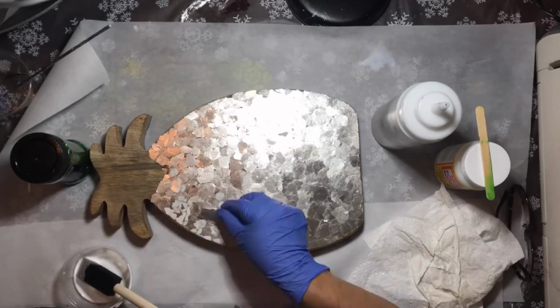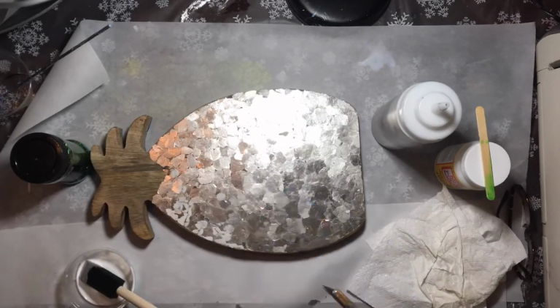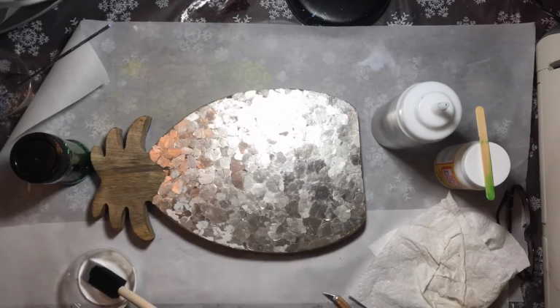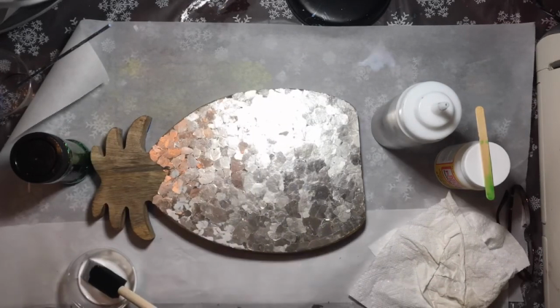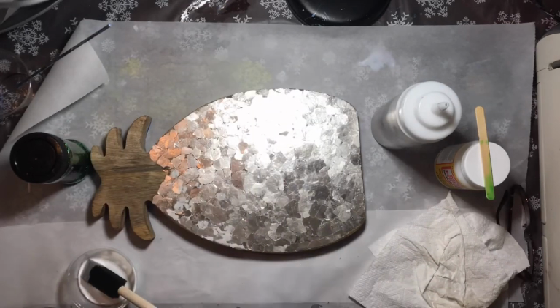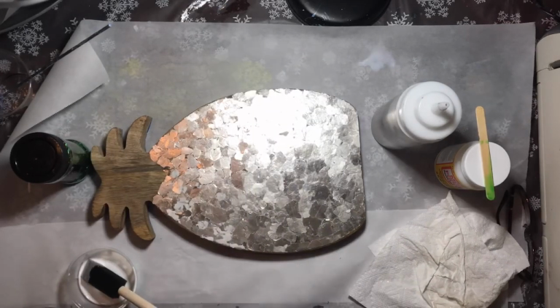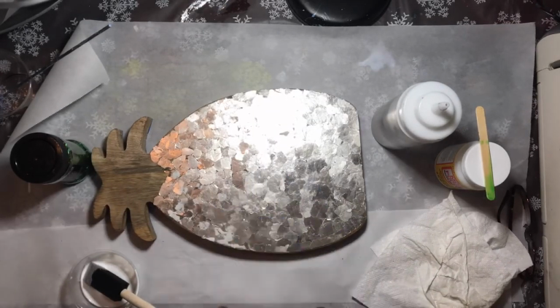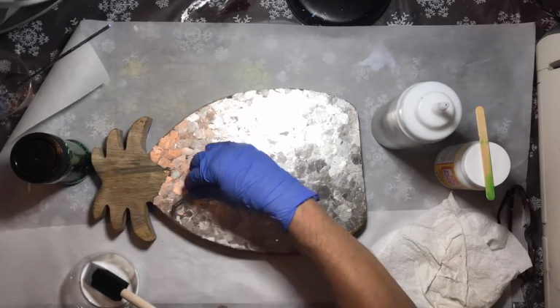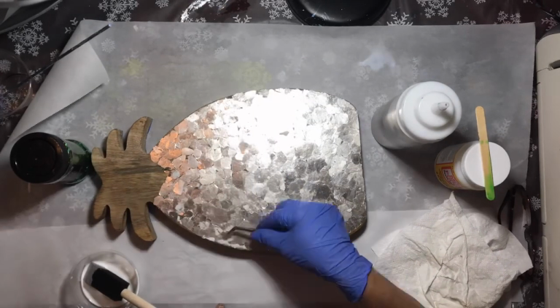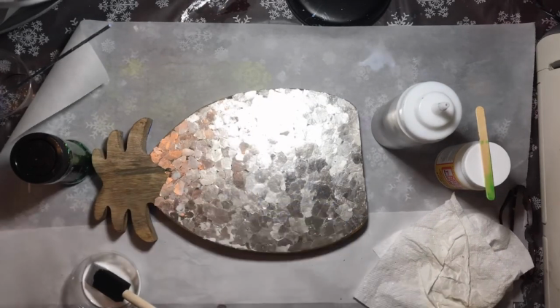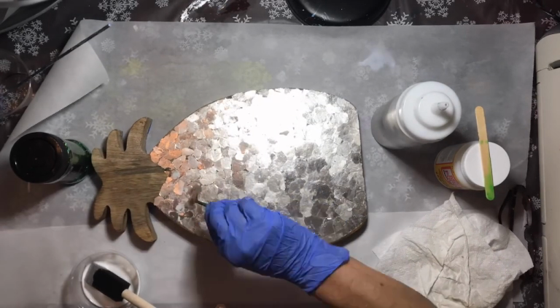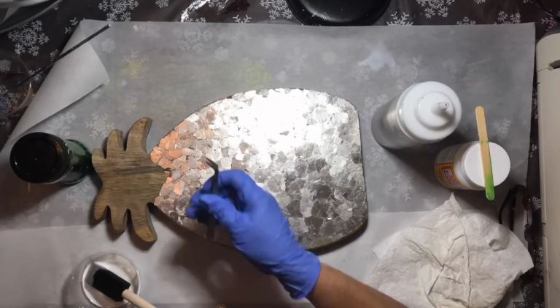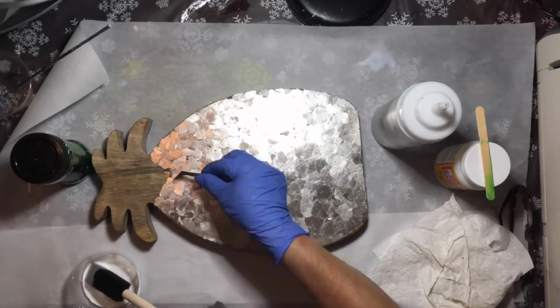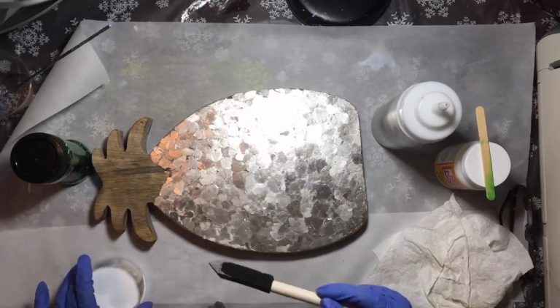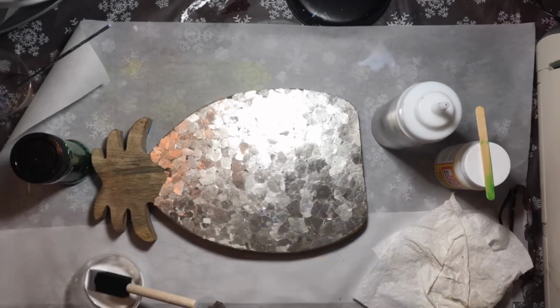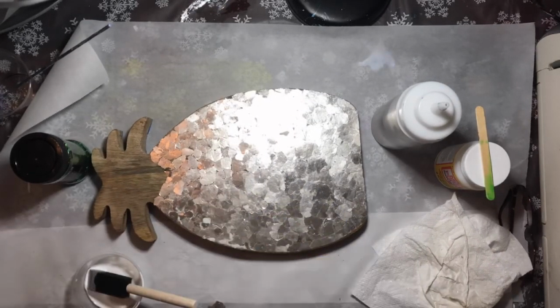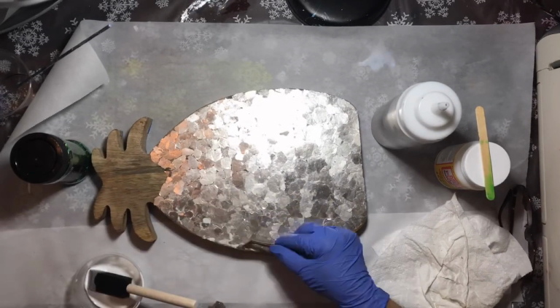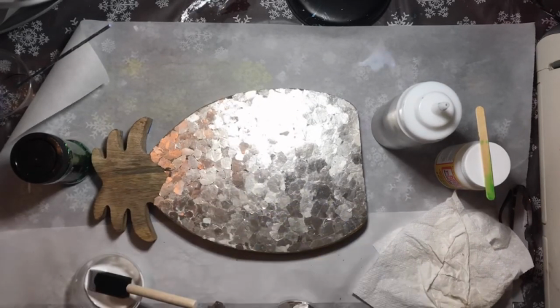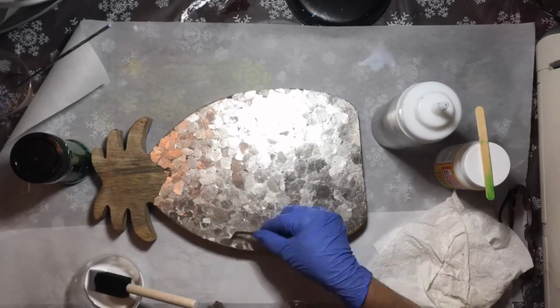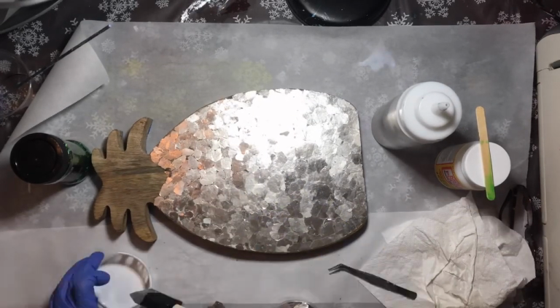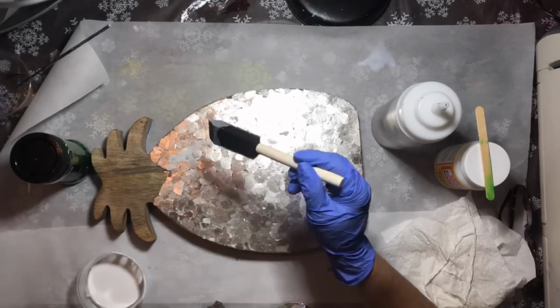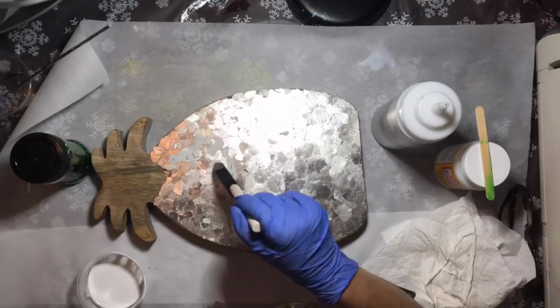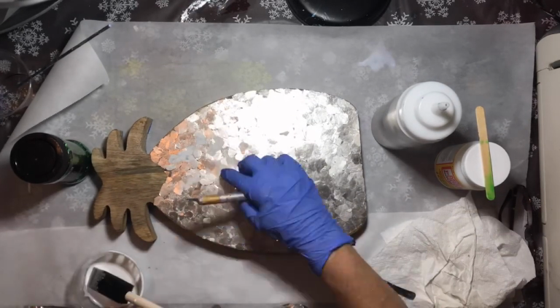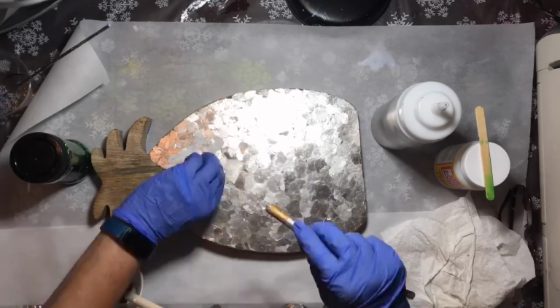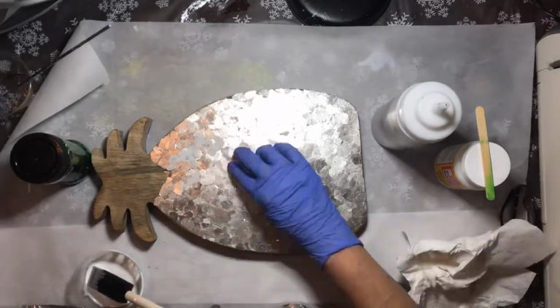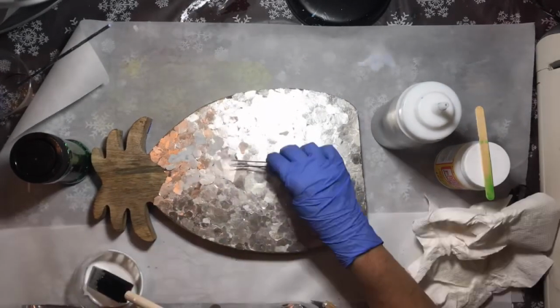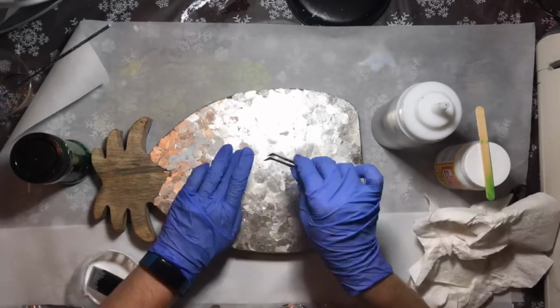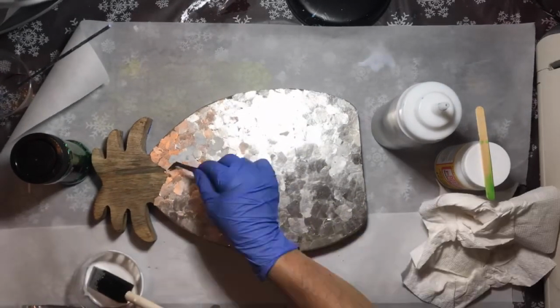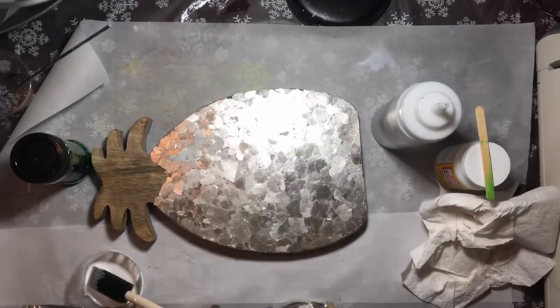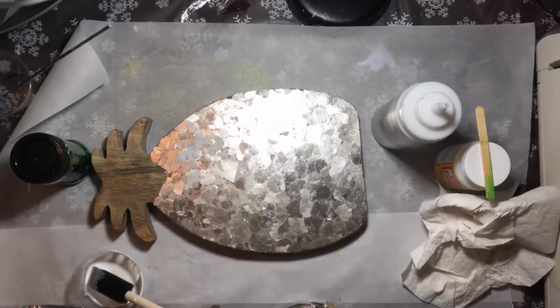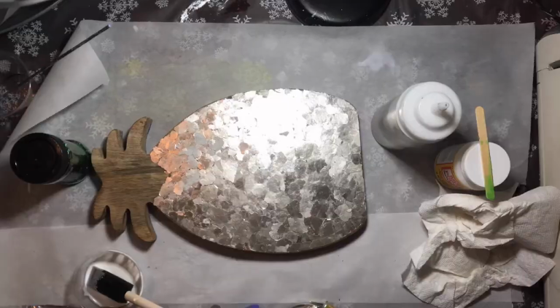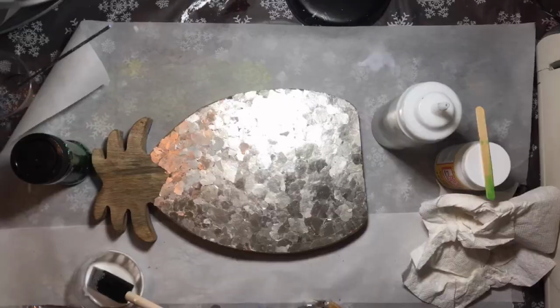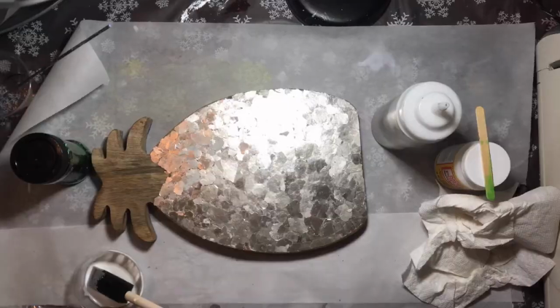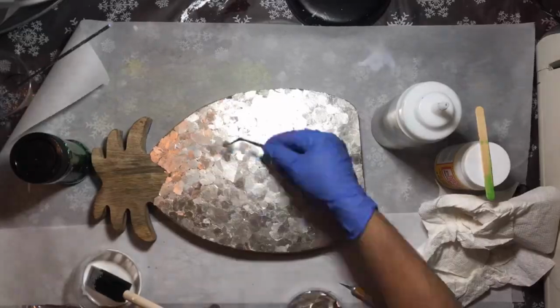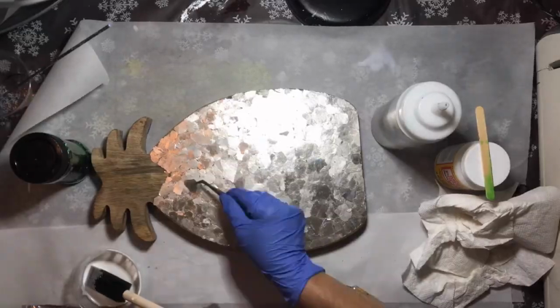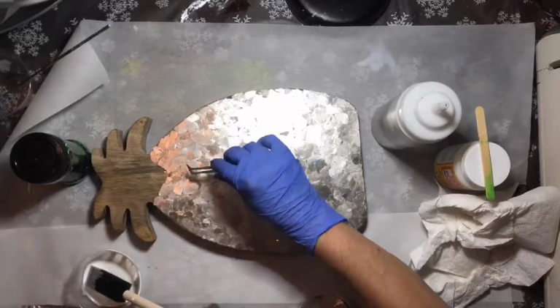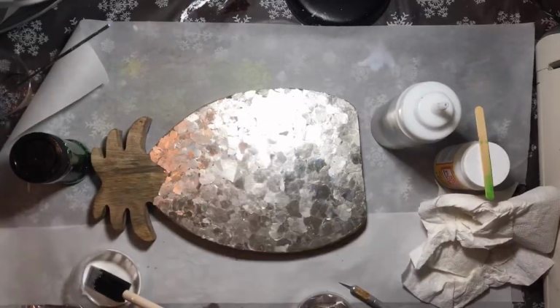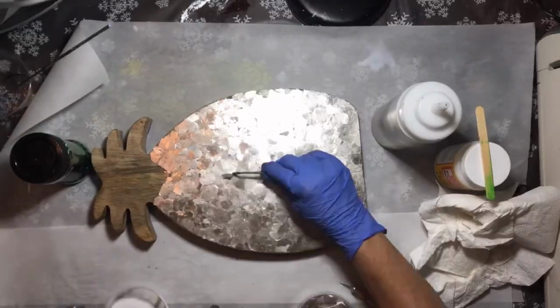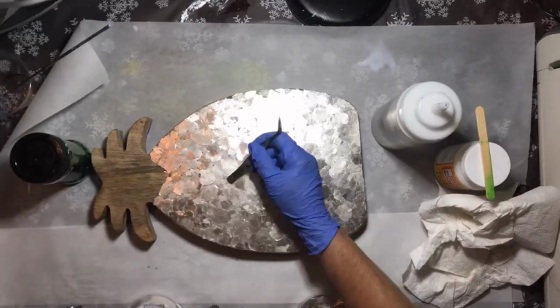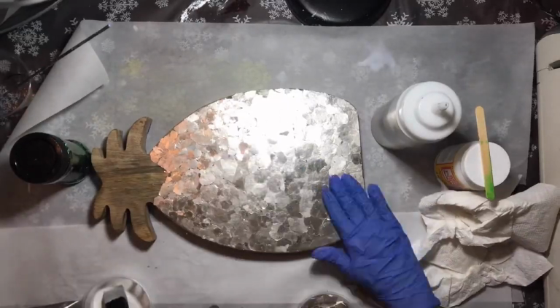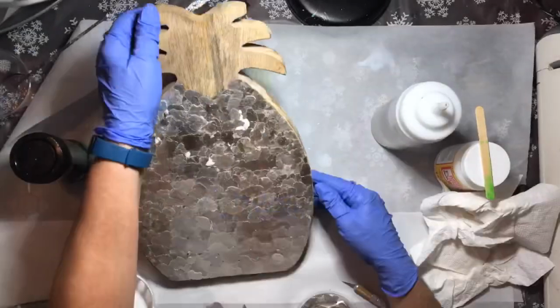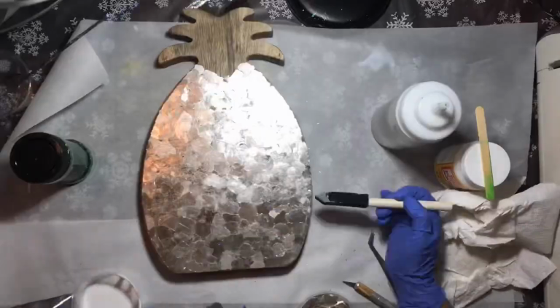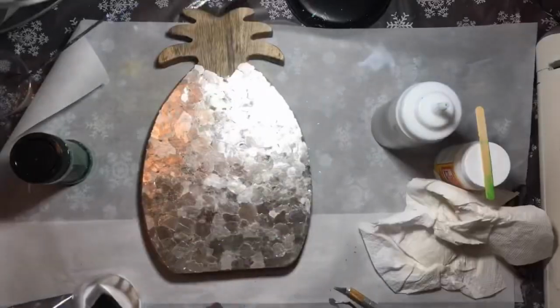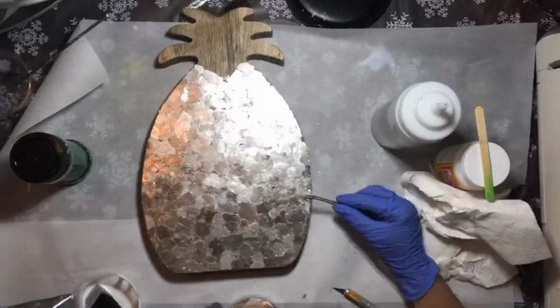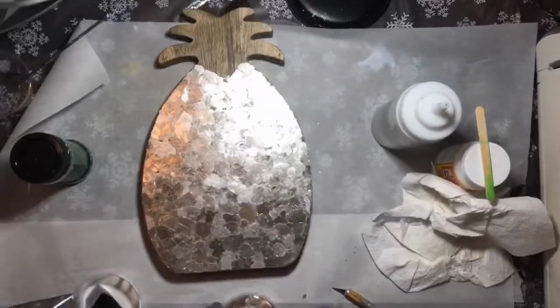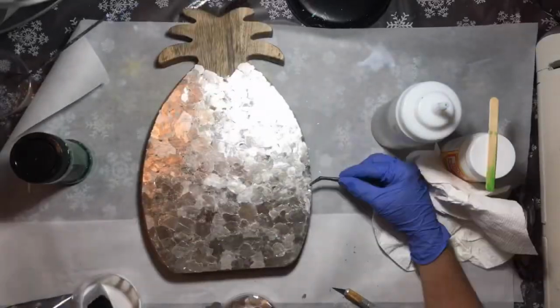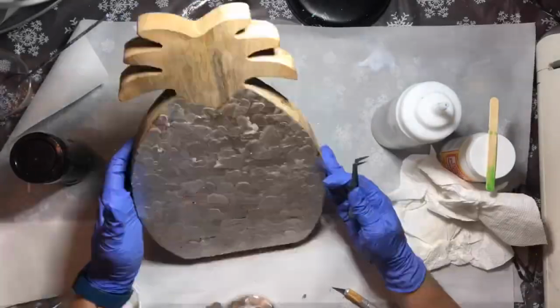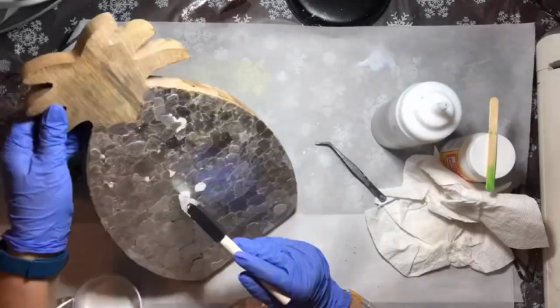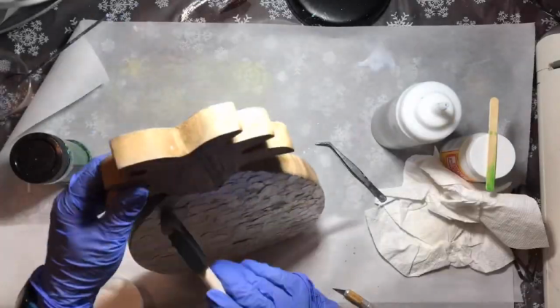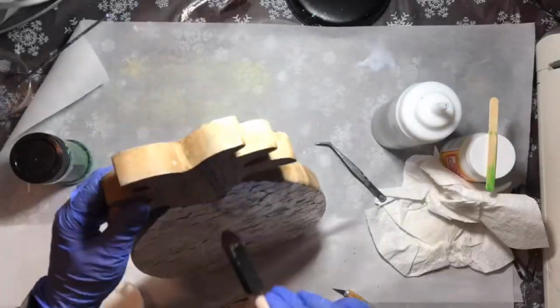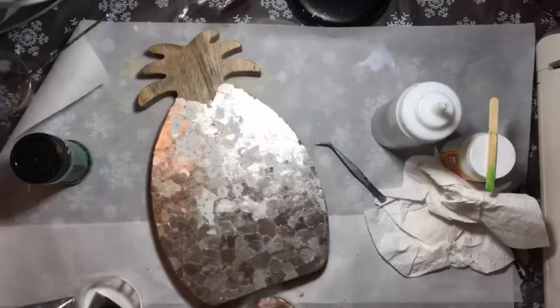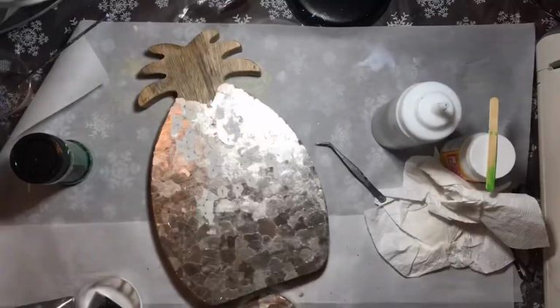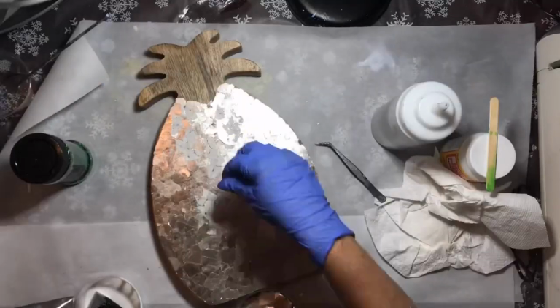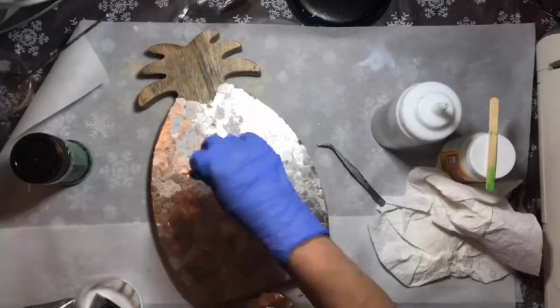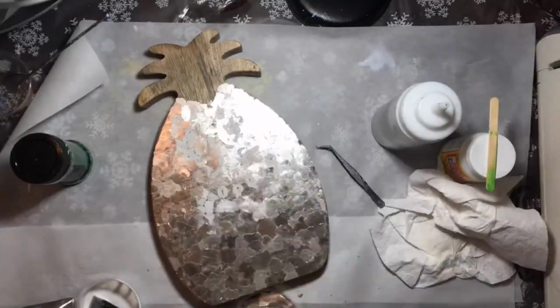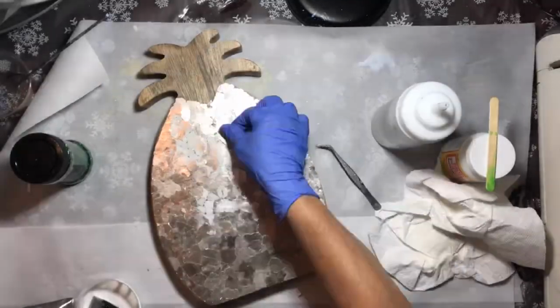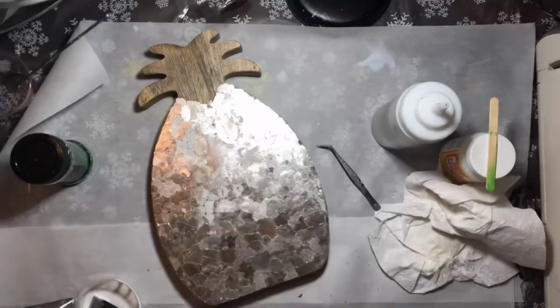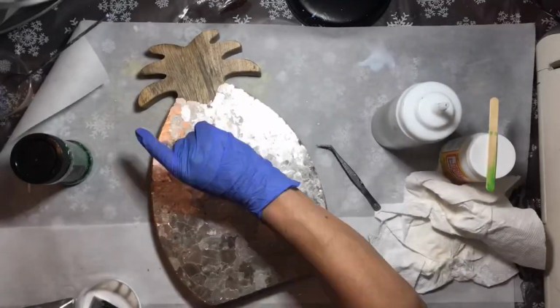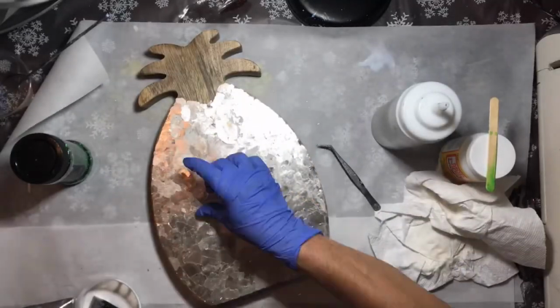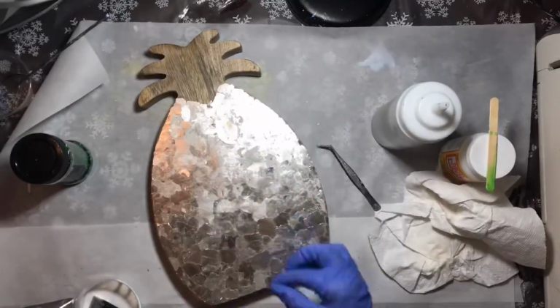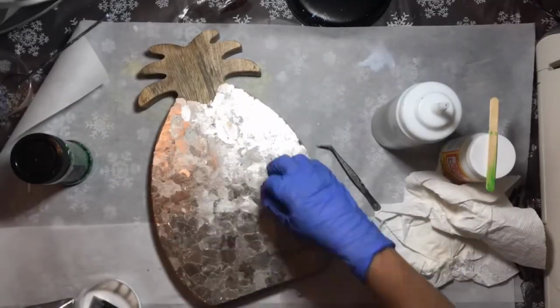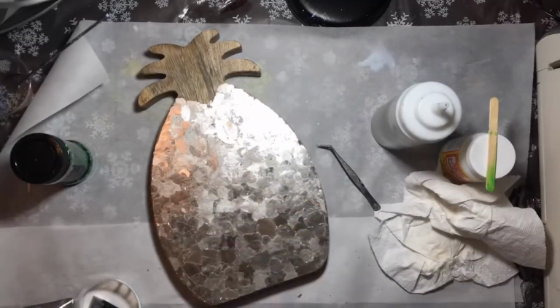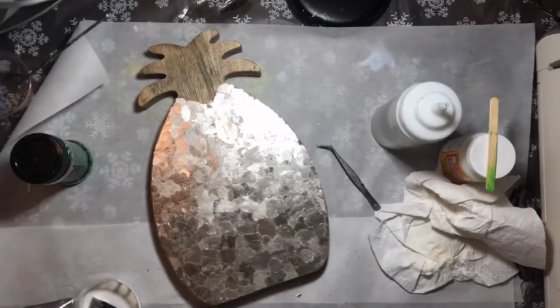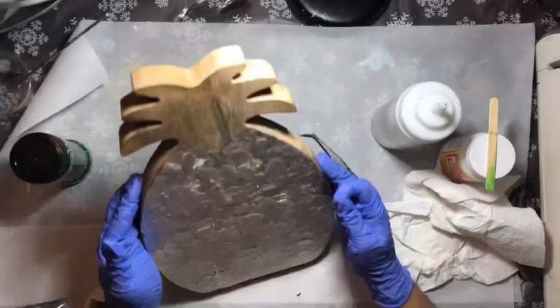This isn't hard to do at all, and there will be a description of everything I use below in the description box.